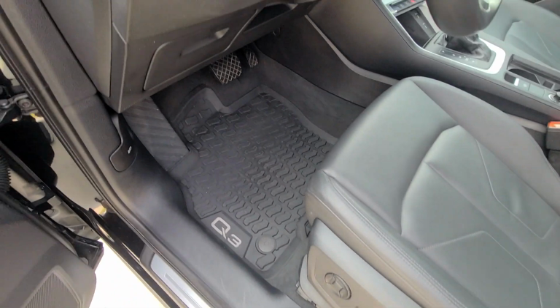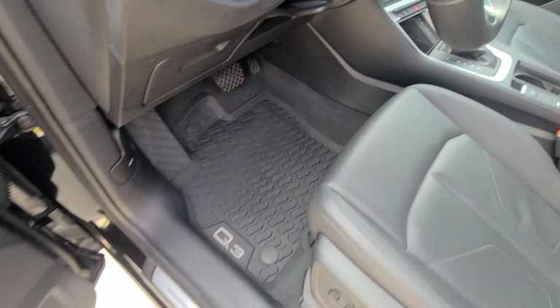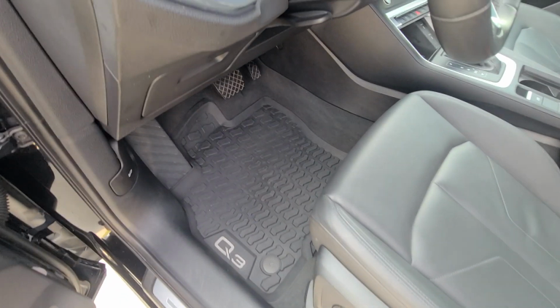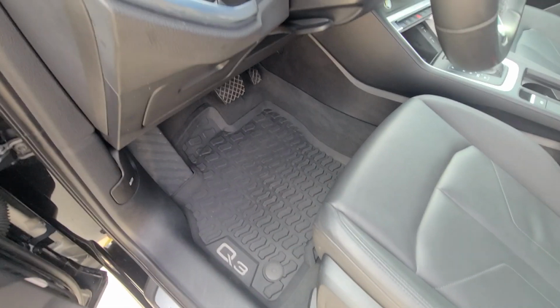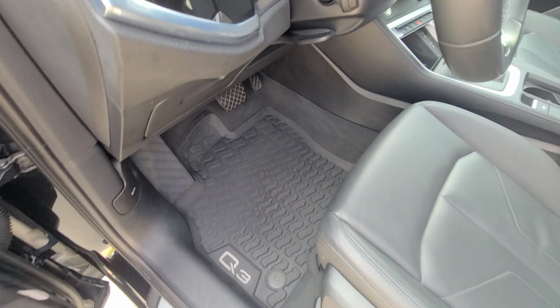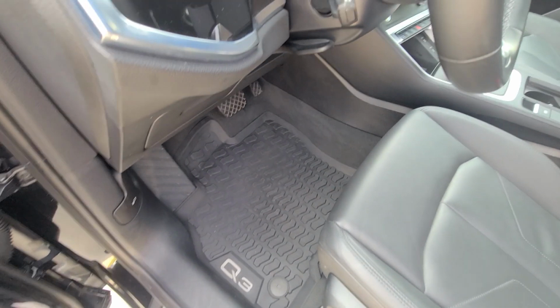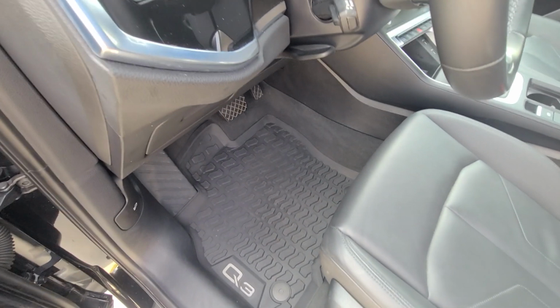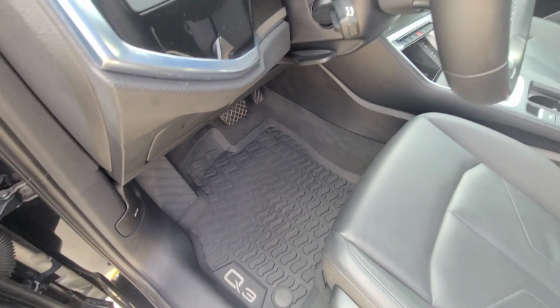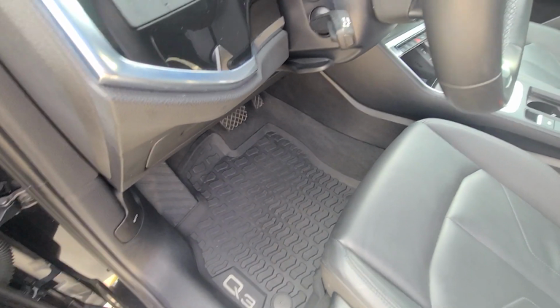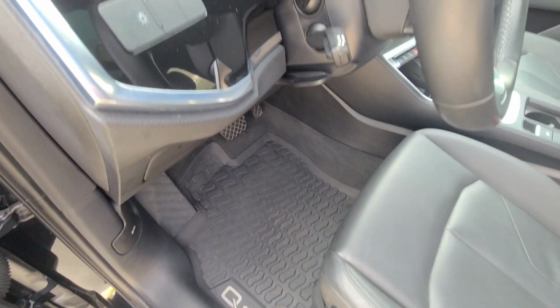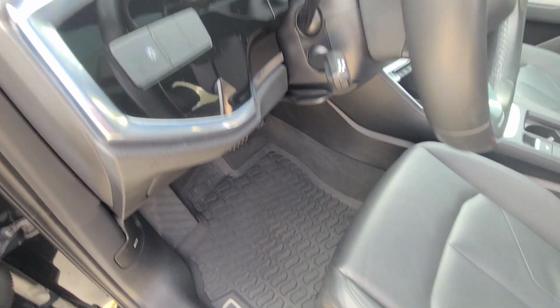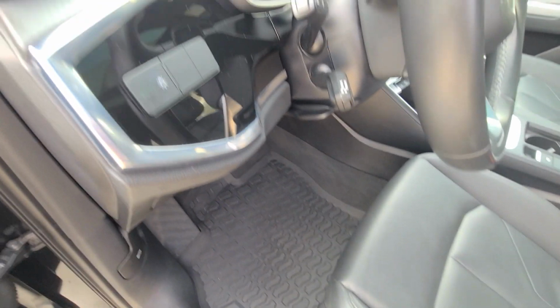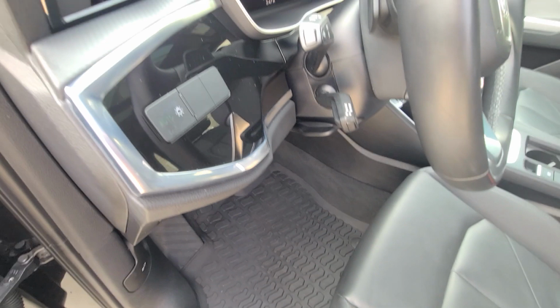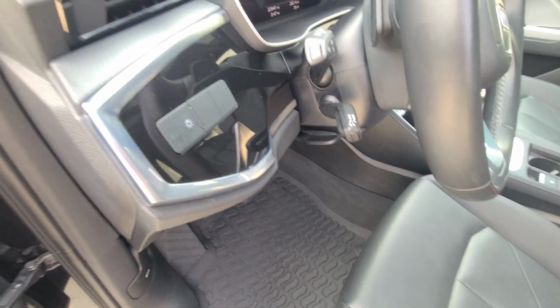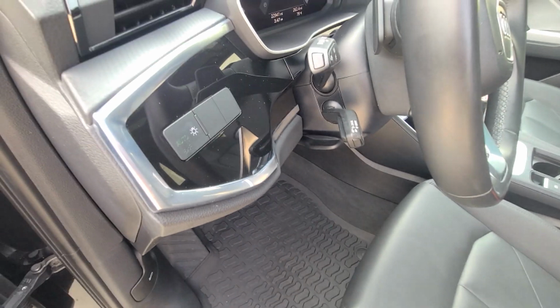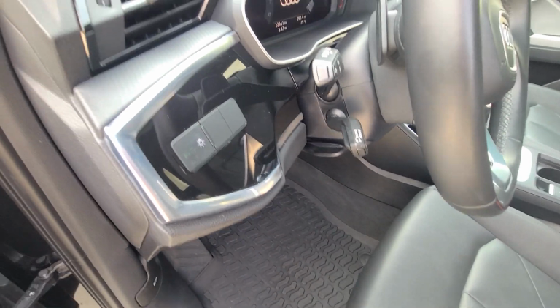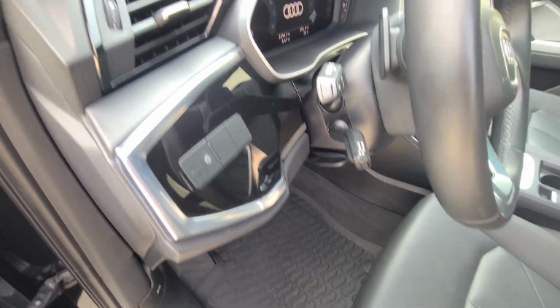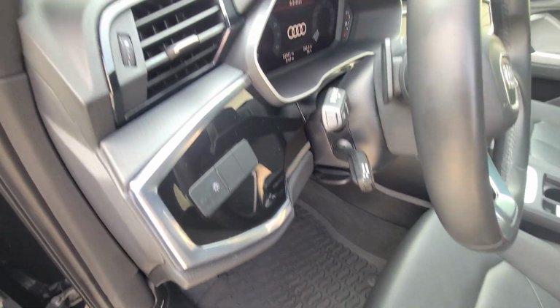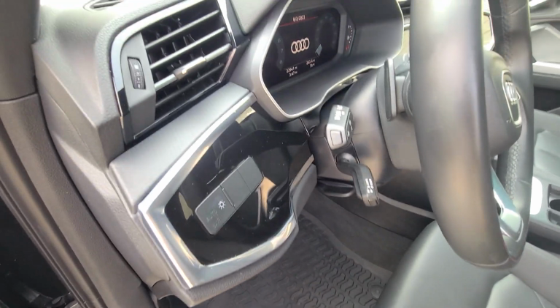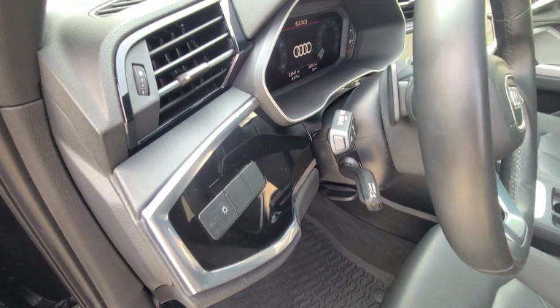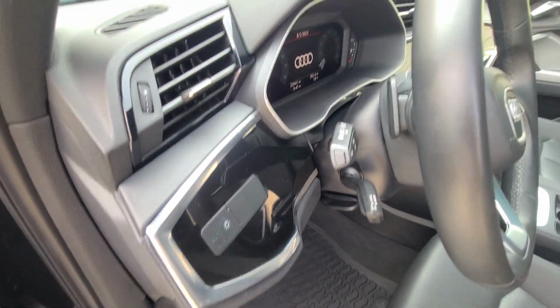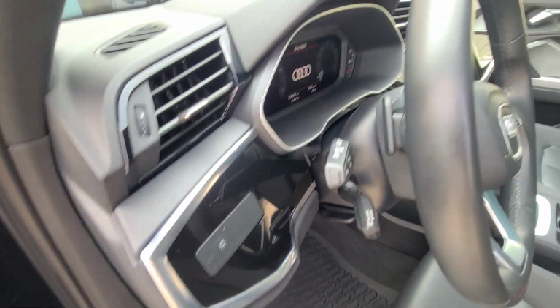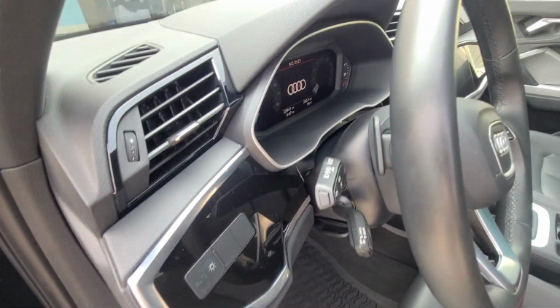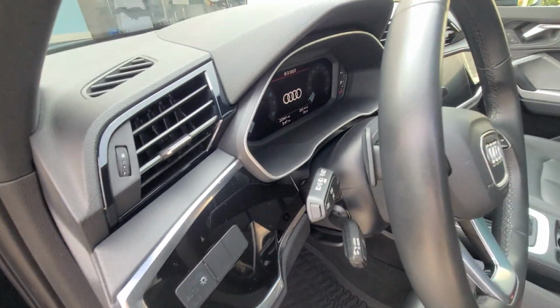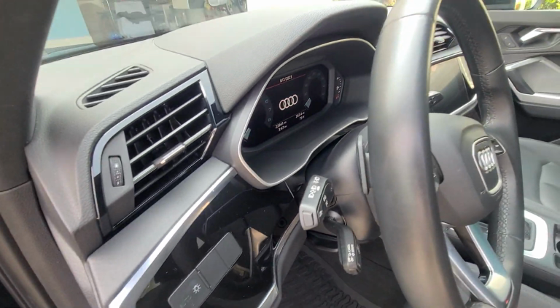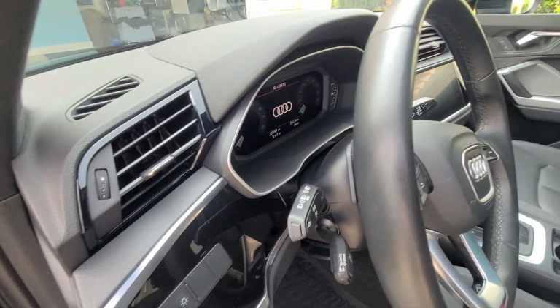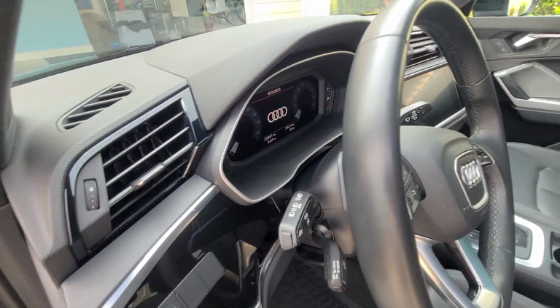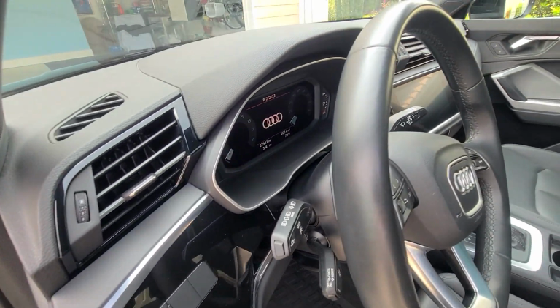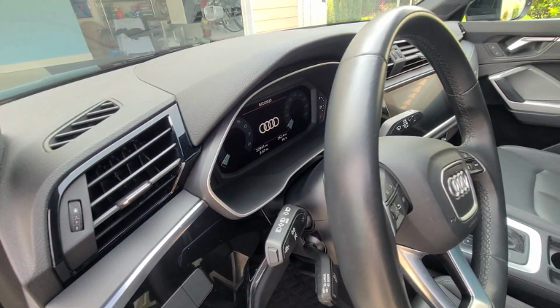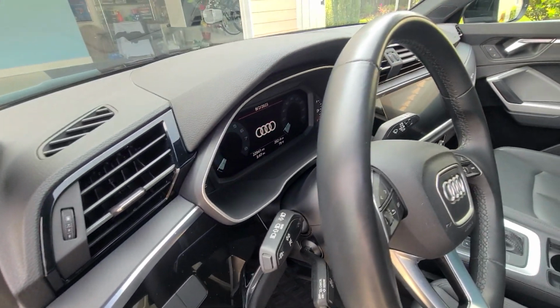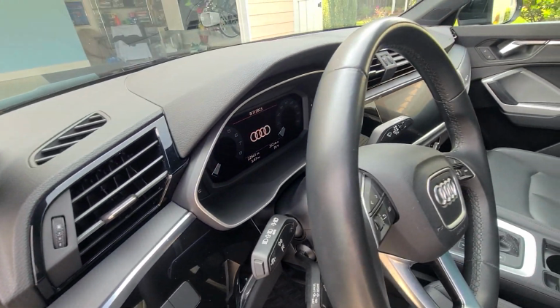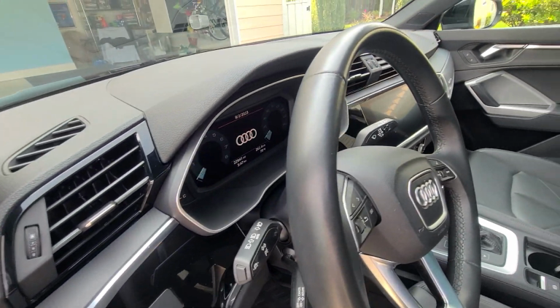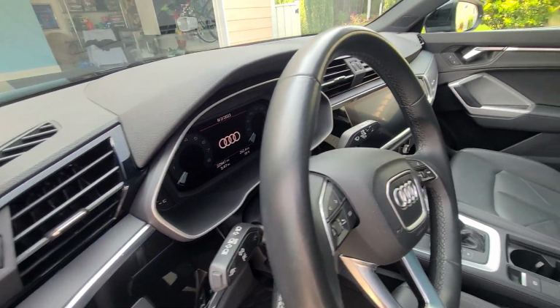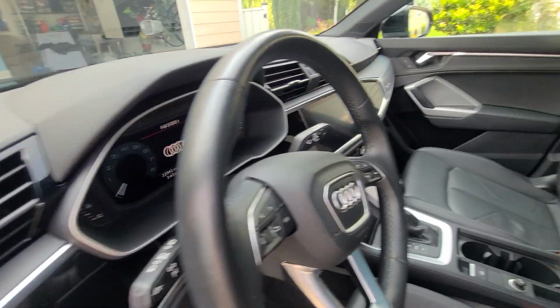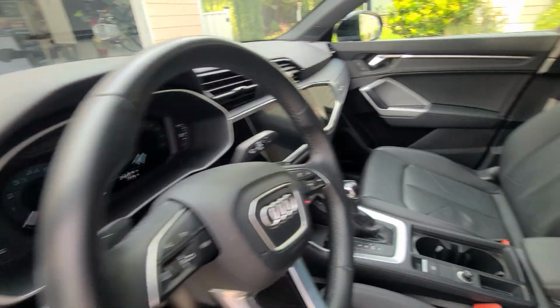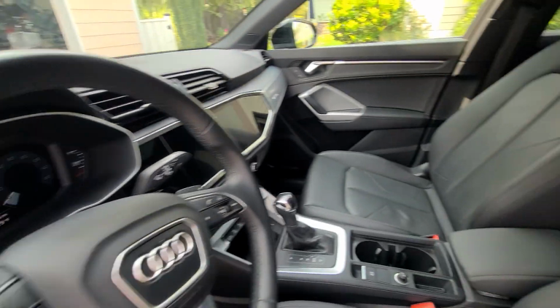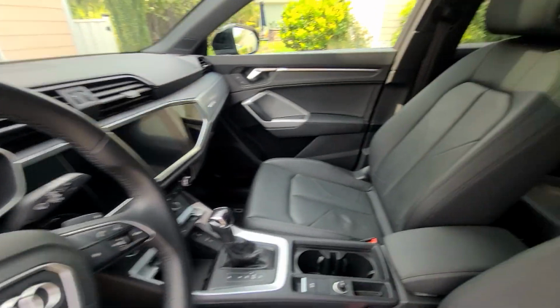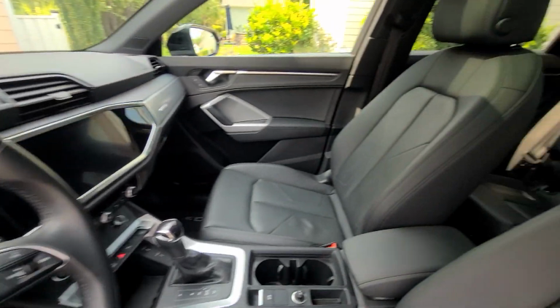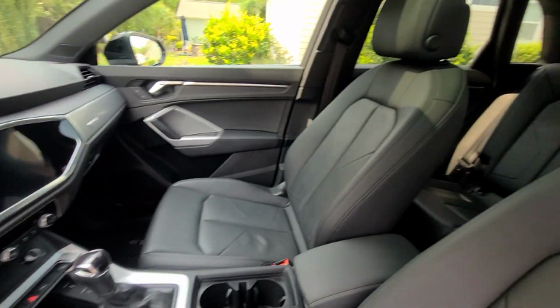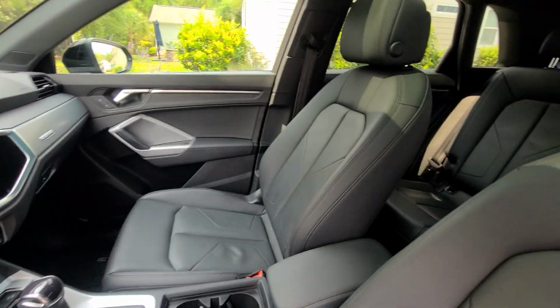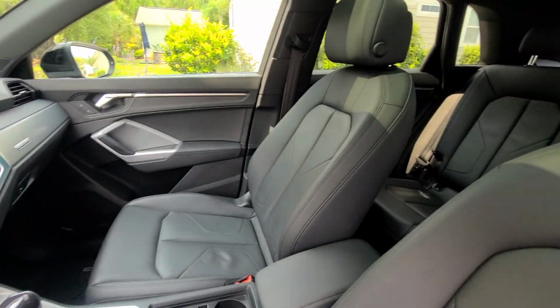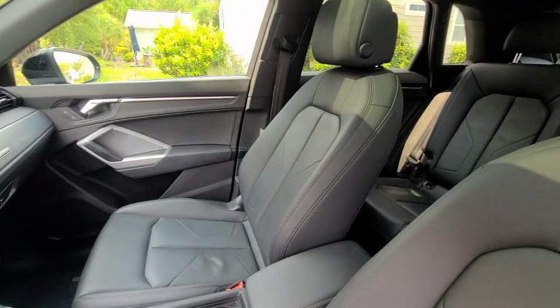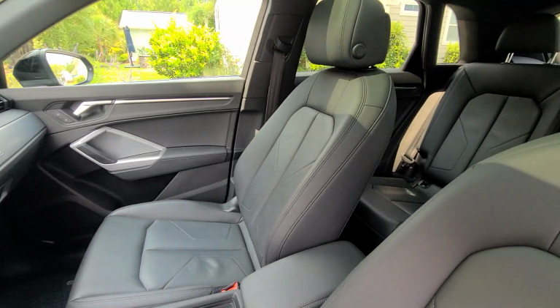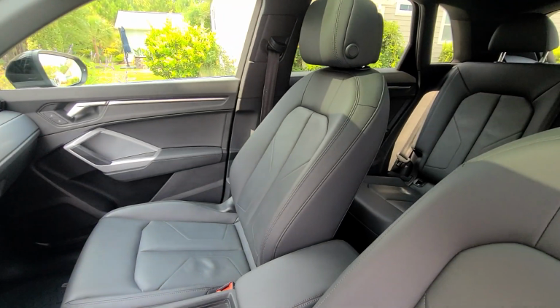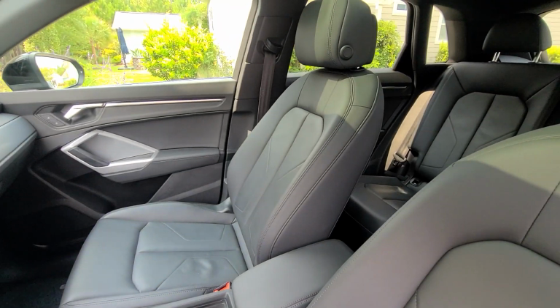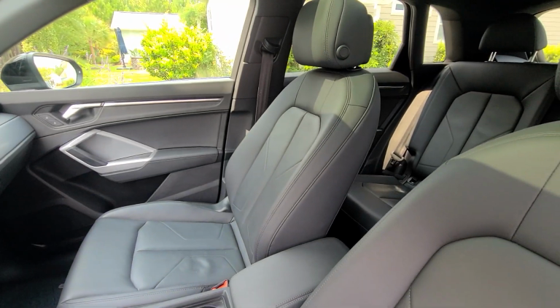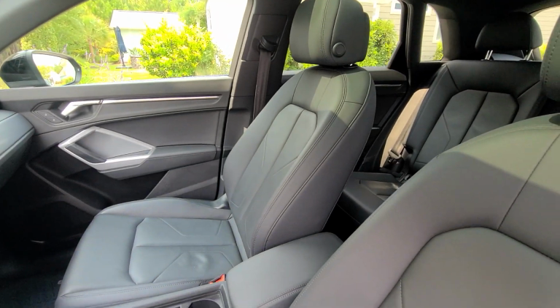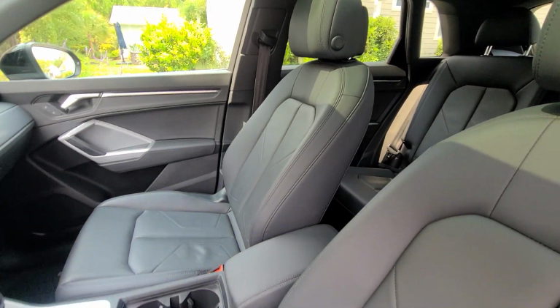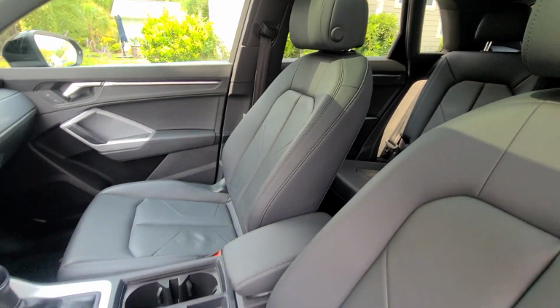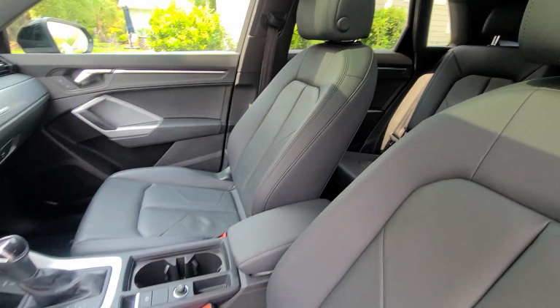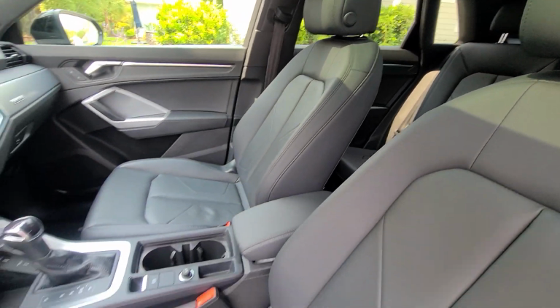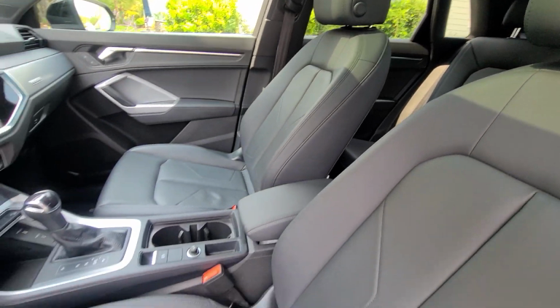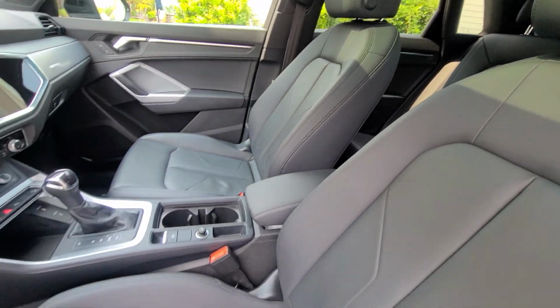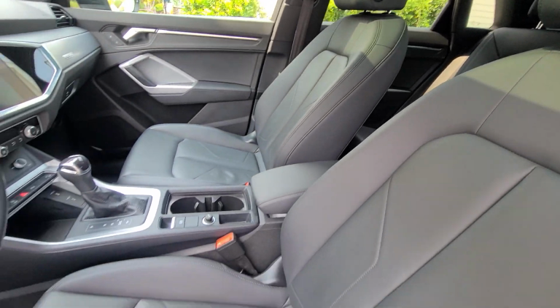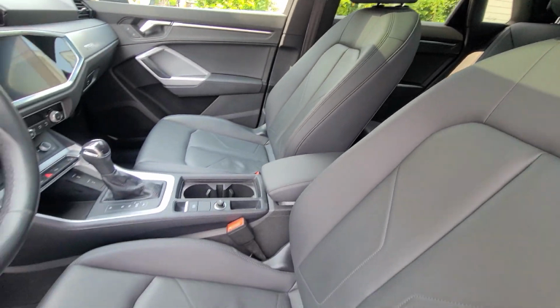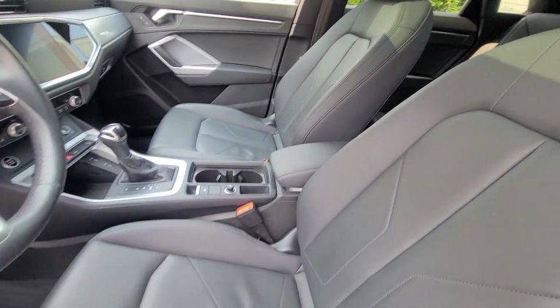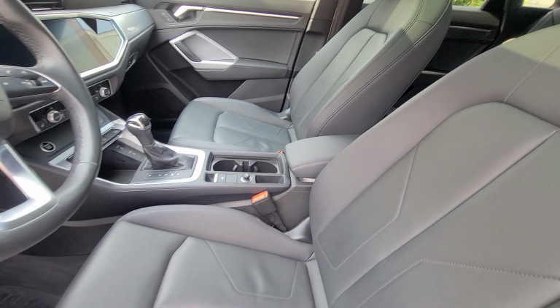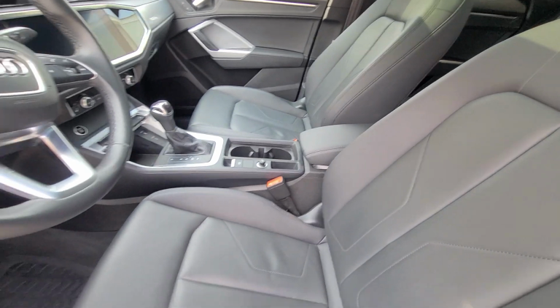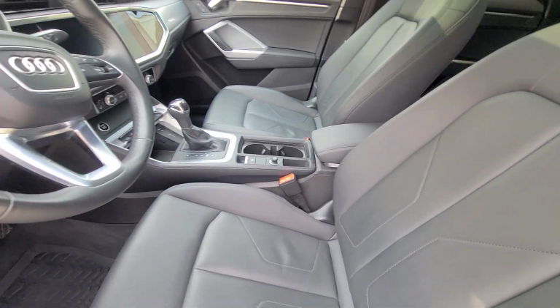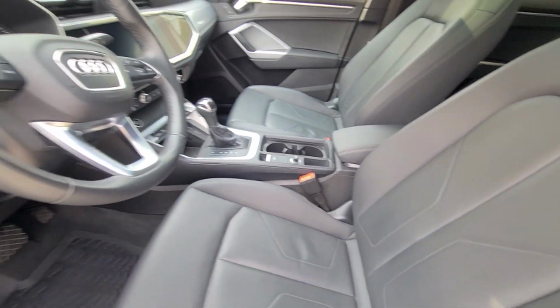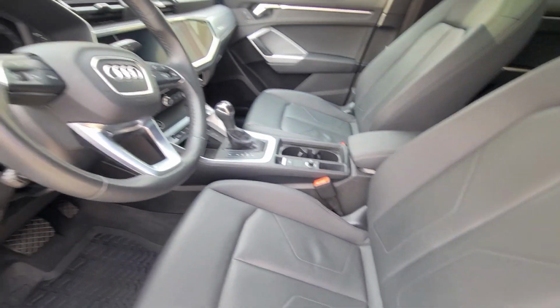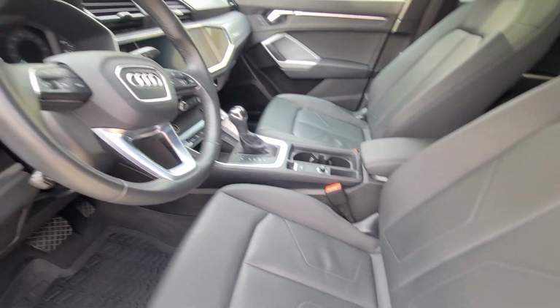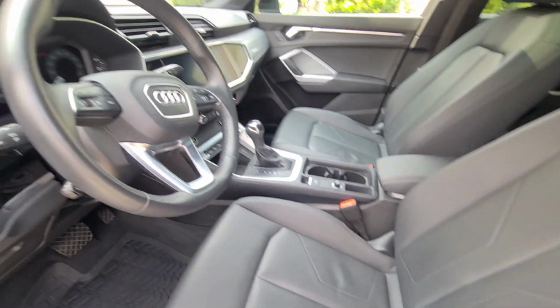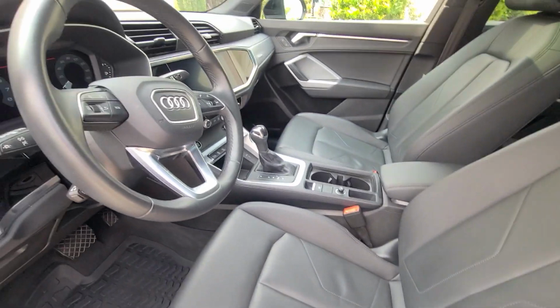The weather mats were power washed, drill brushed, rinsed, dried, and reinstalled in the vehicle.